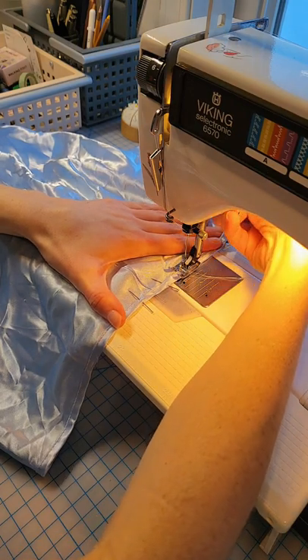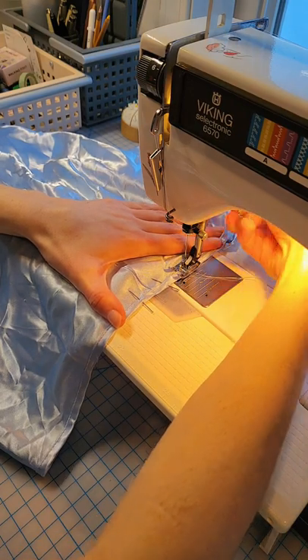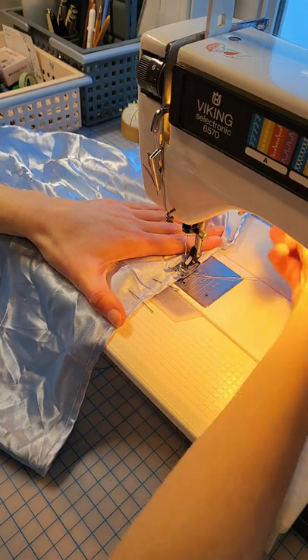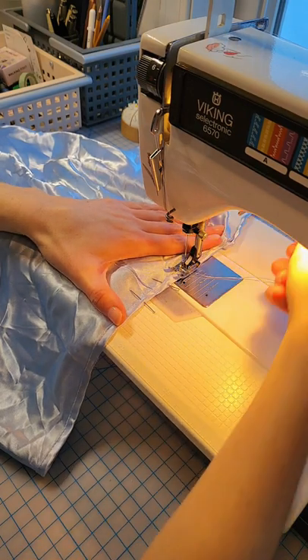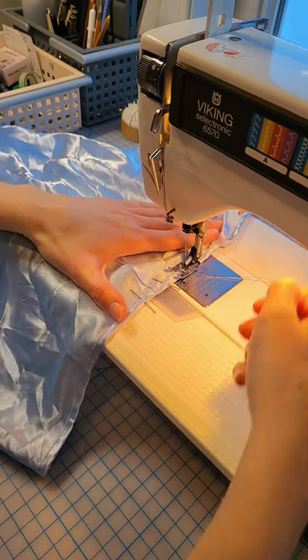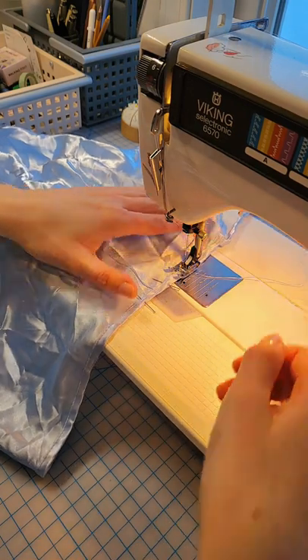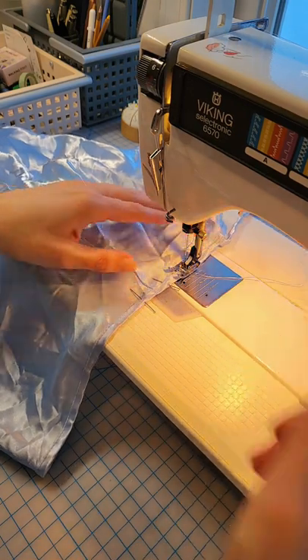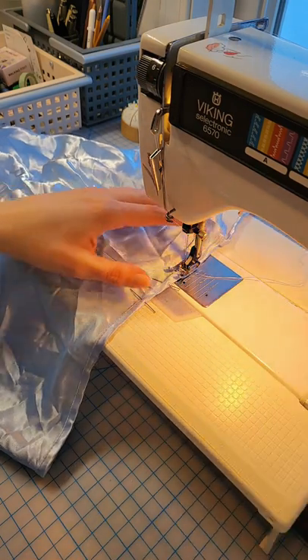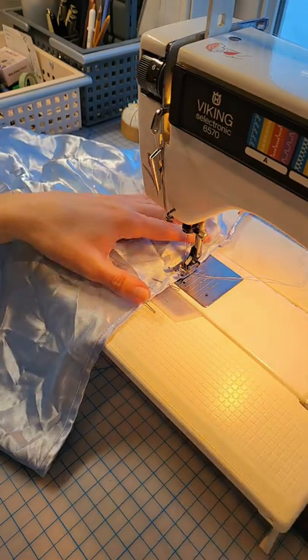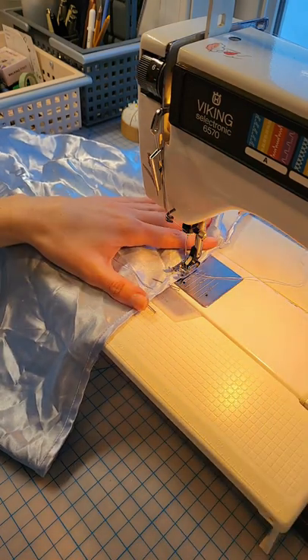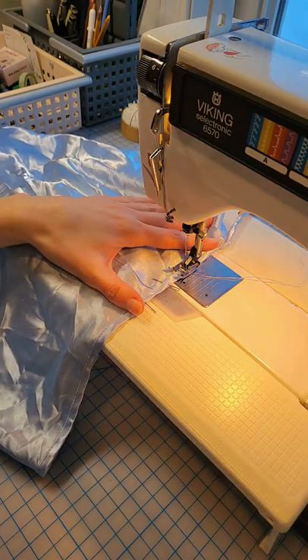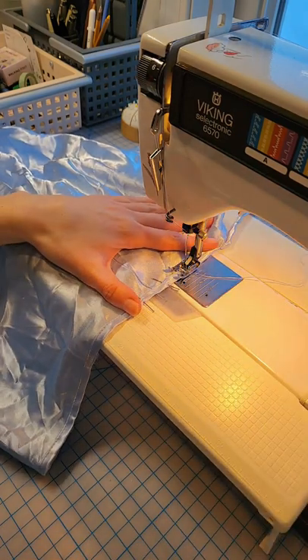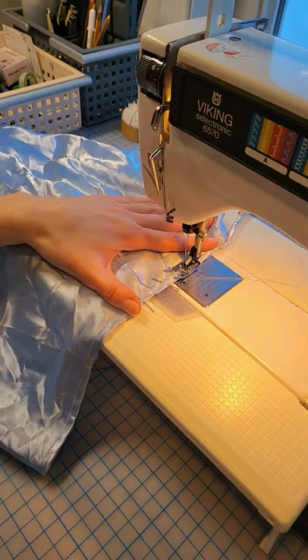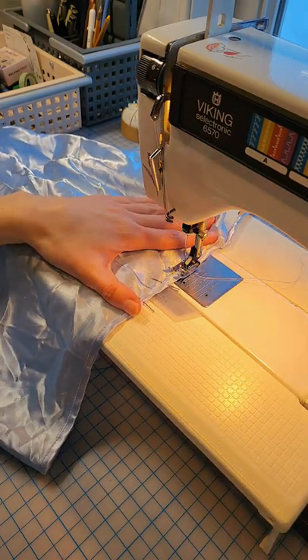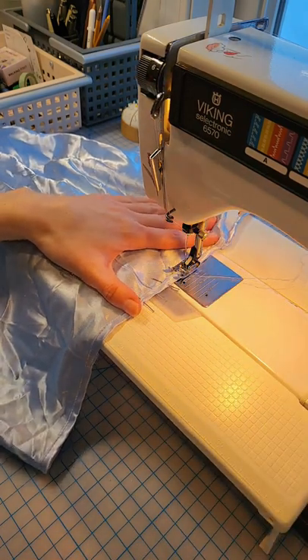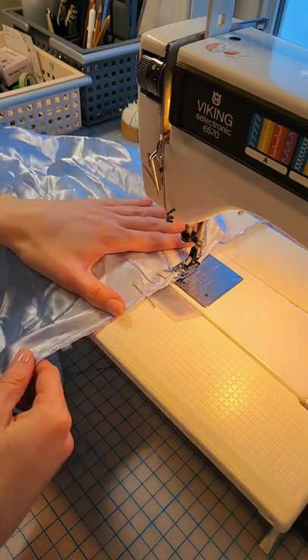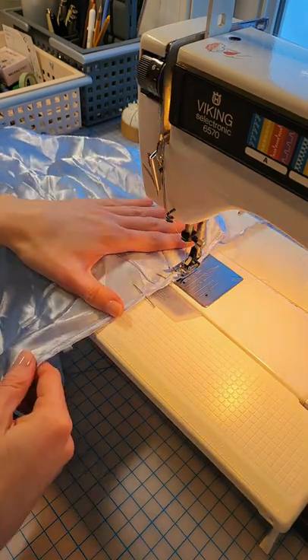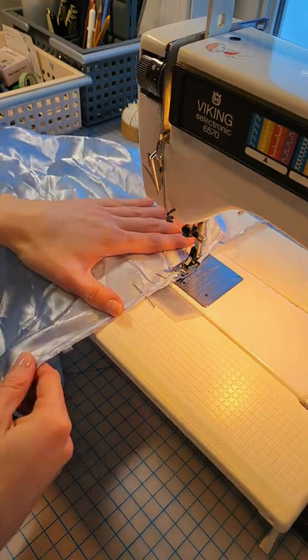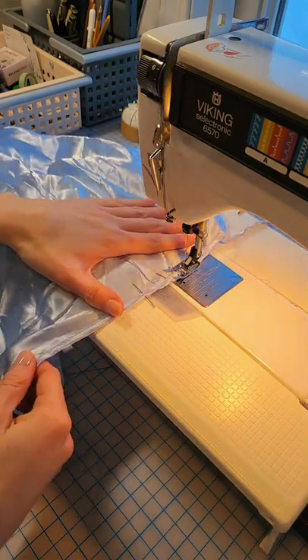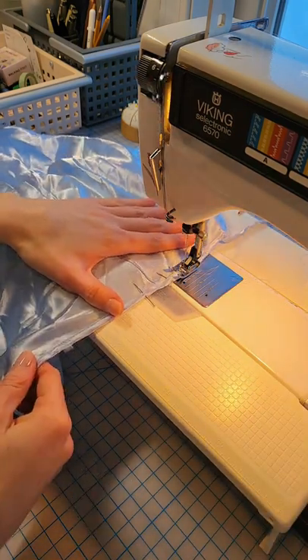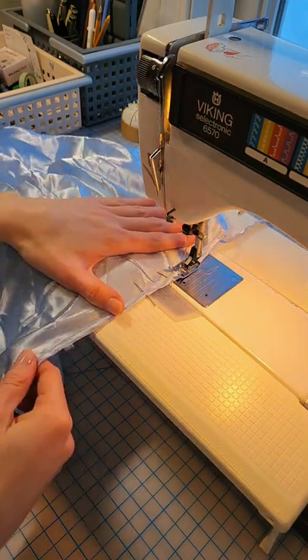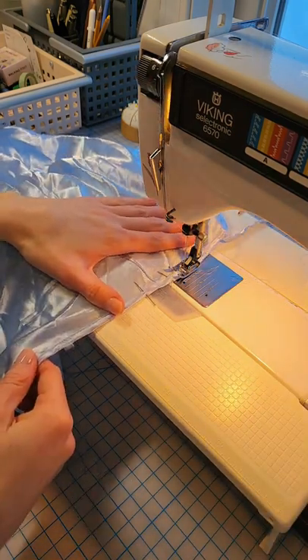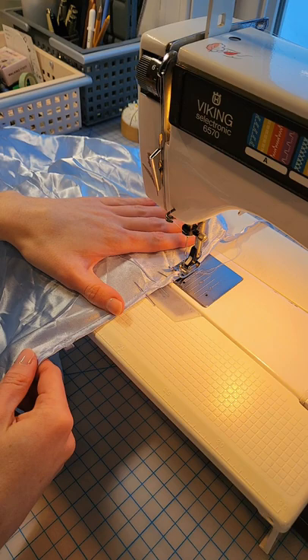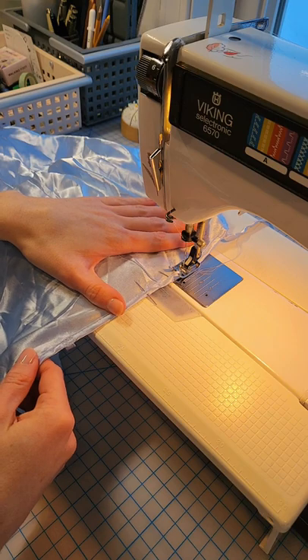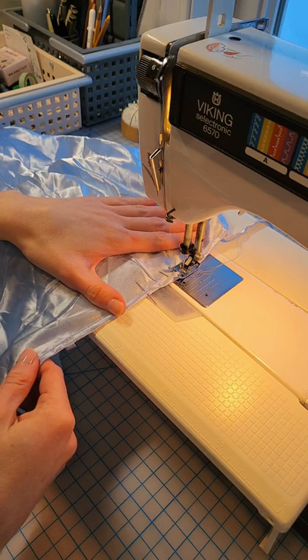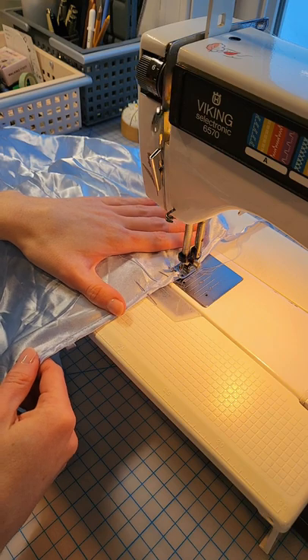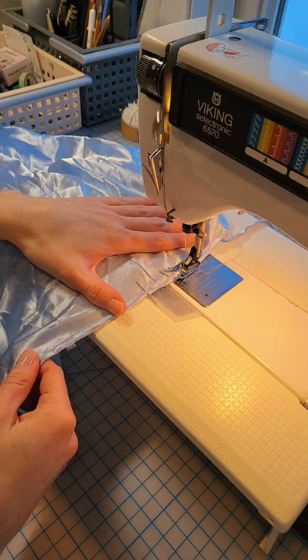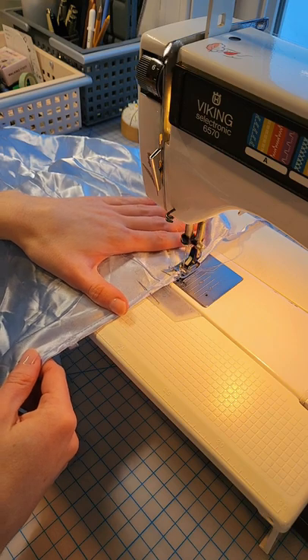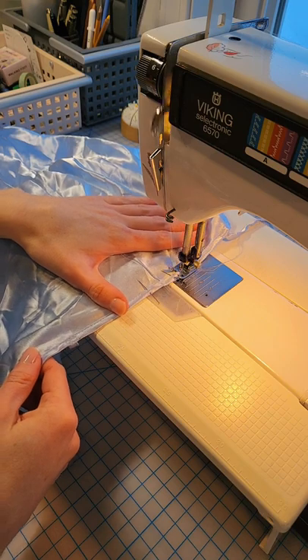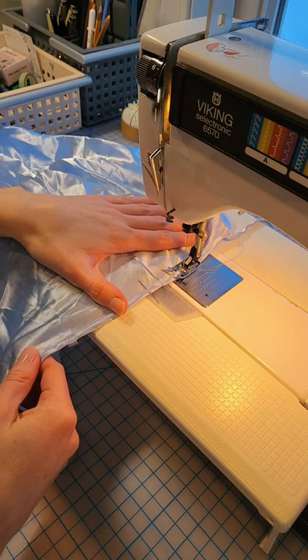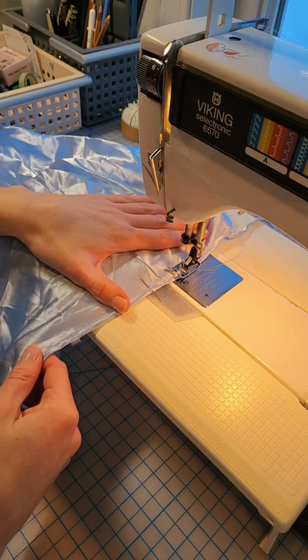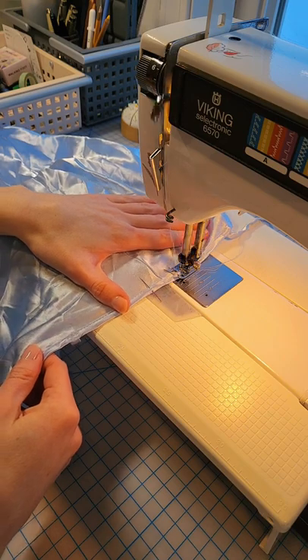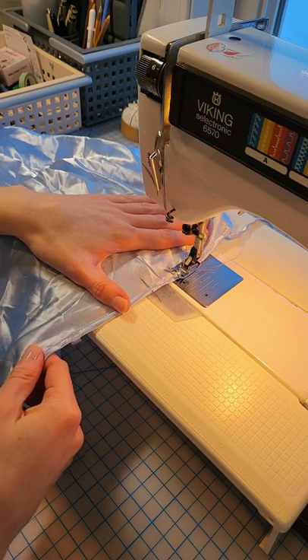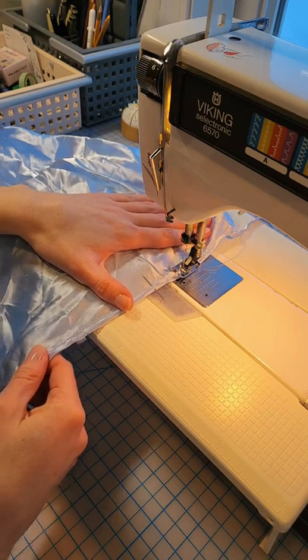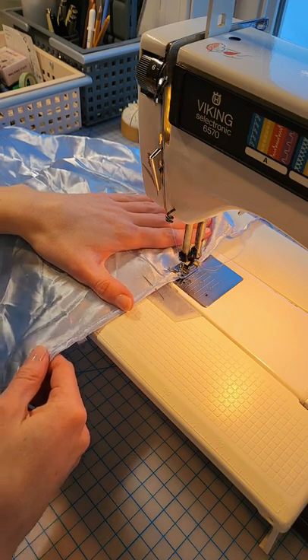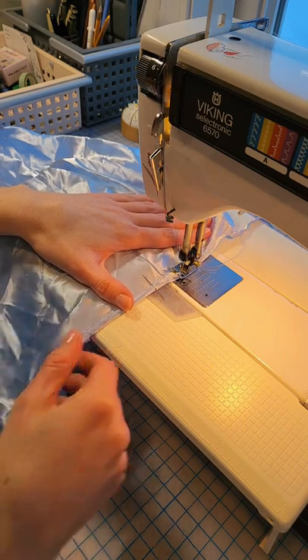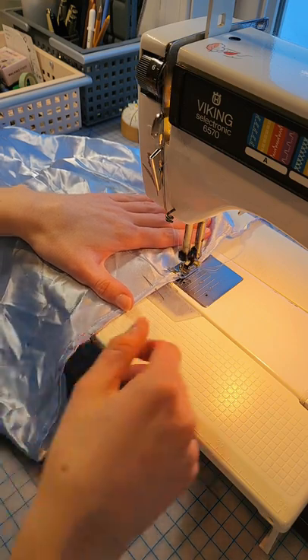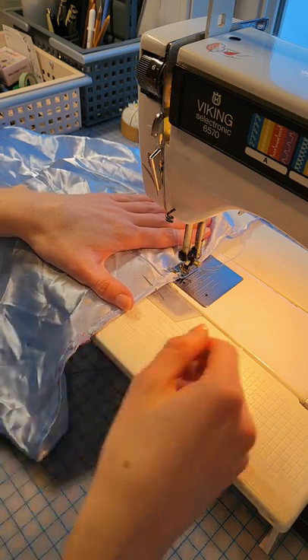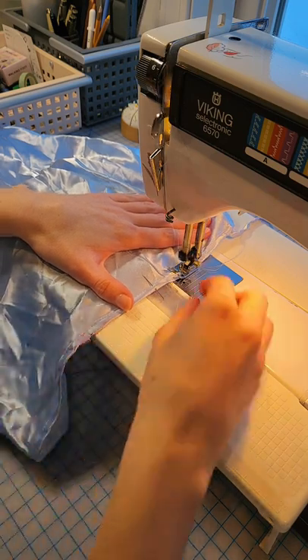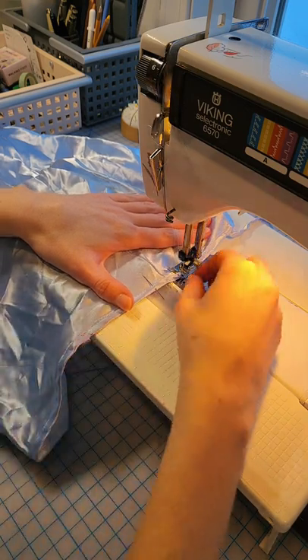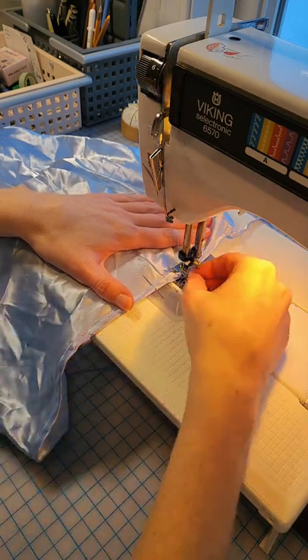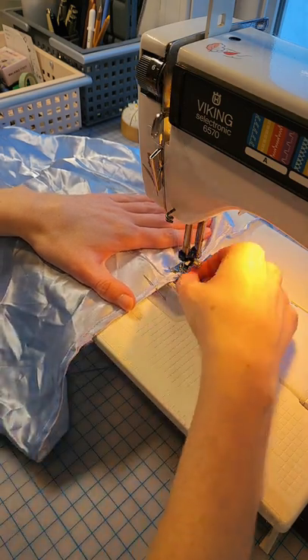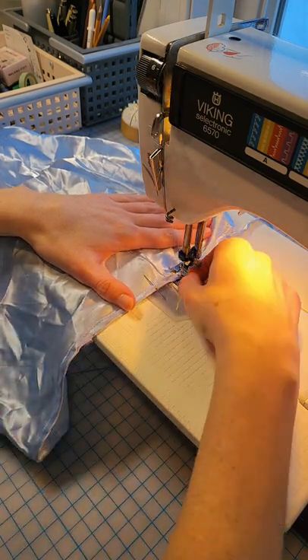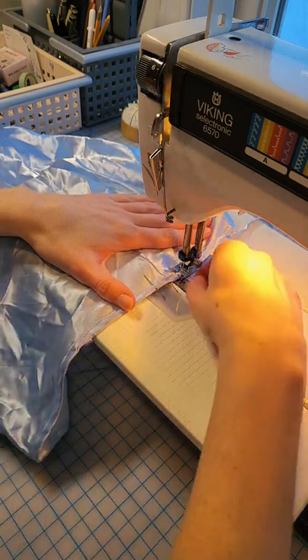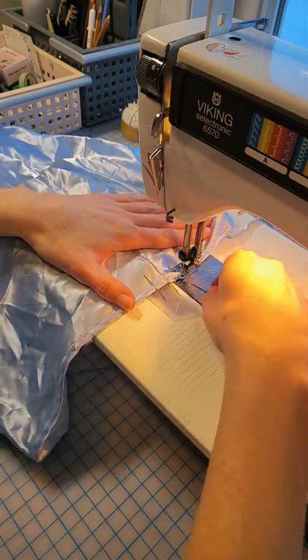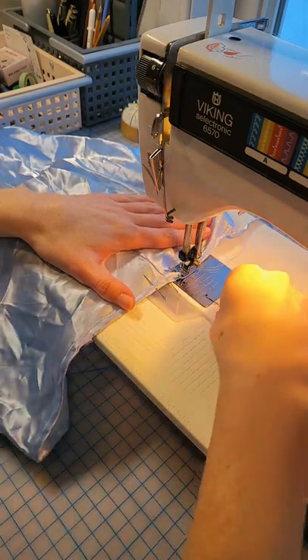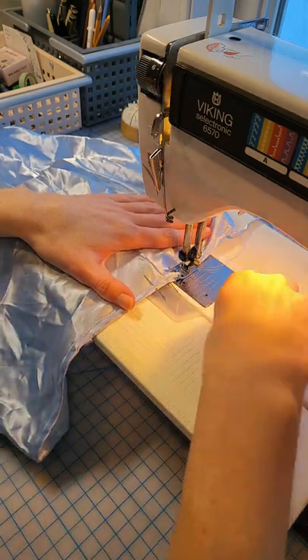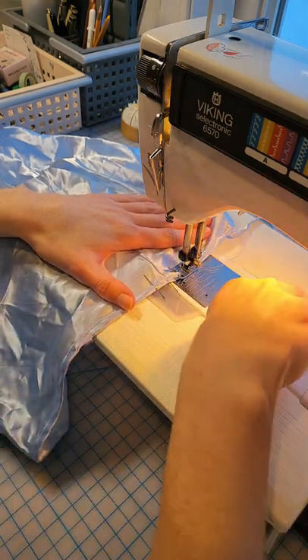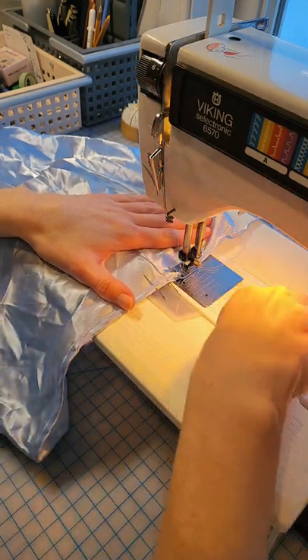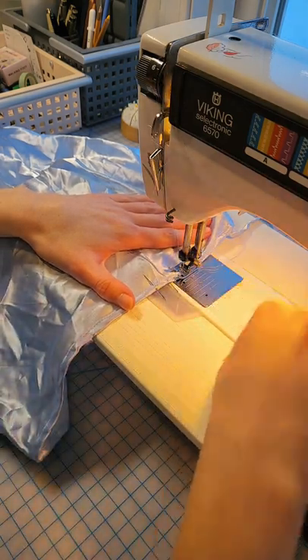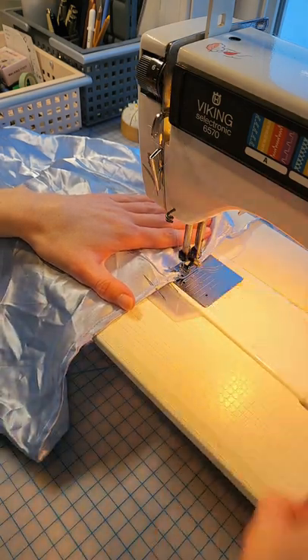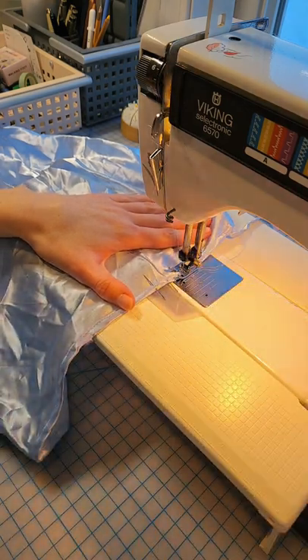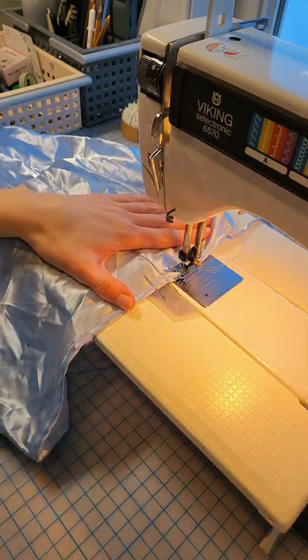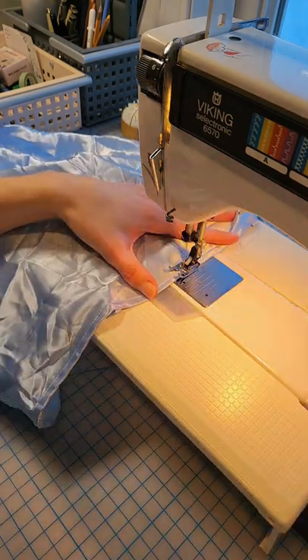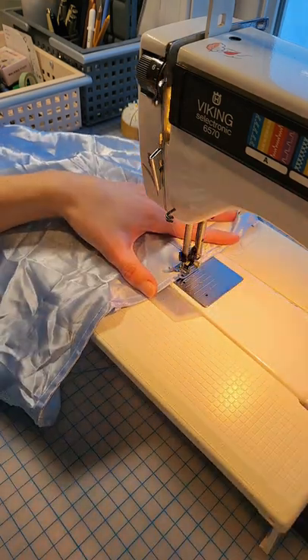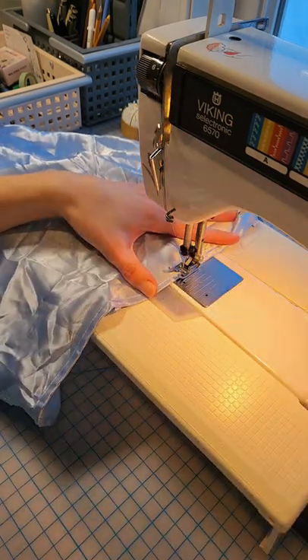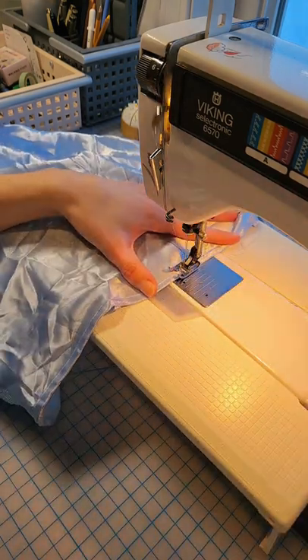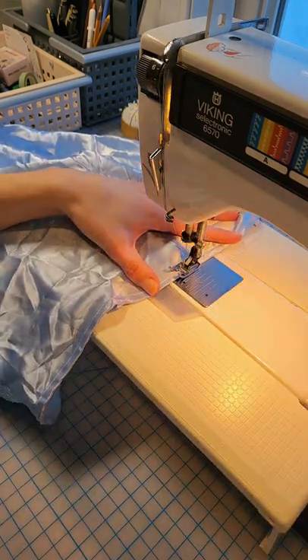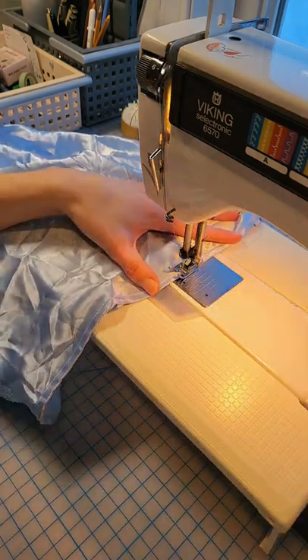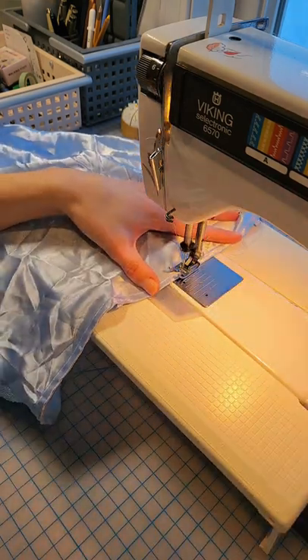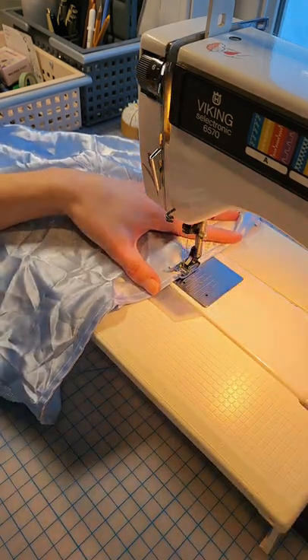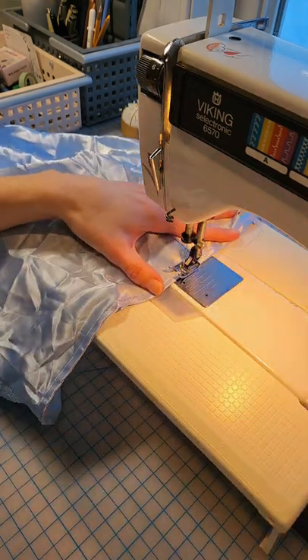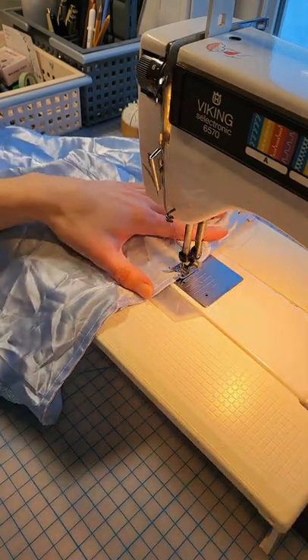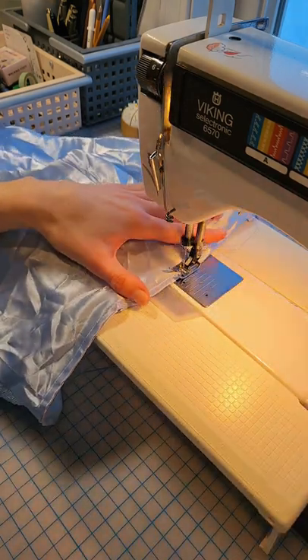Starting and ending, of course, with two to three back stitches, and taking out my pins as I go. Please do not sew over your pins, especially with satin fabric.